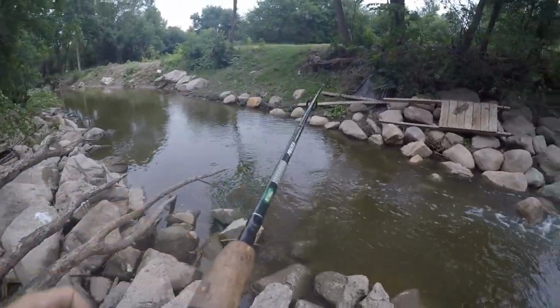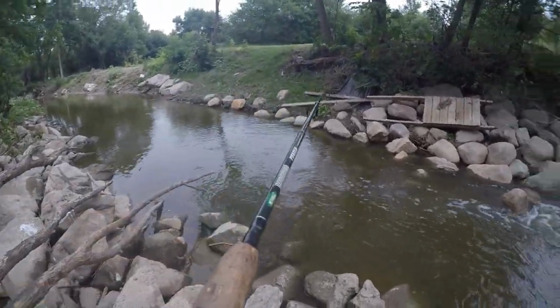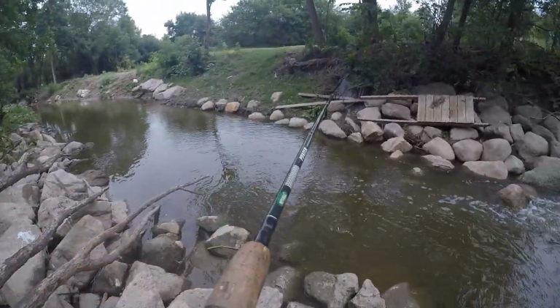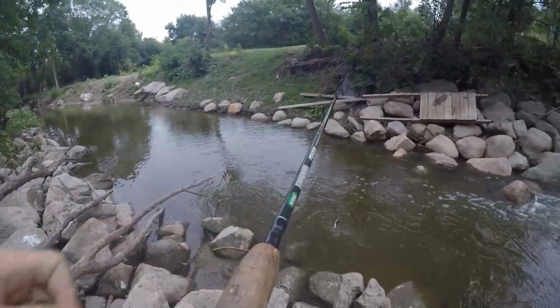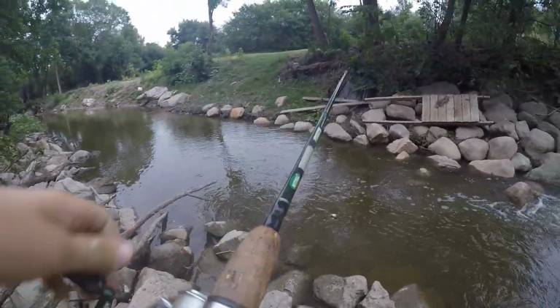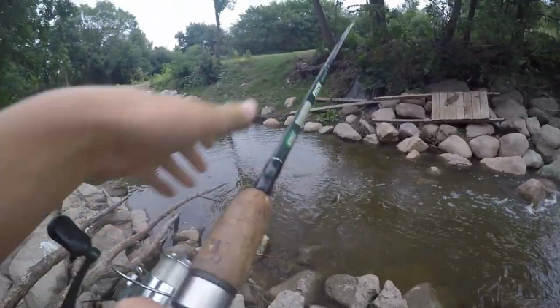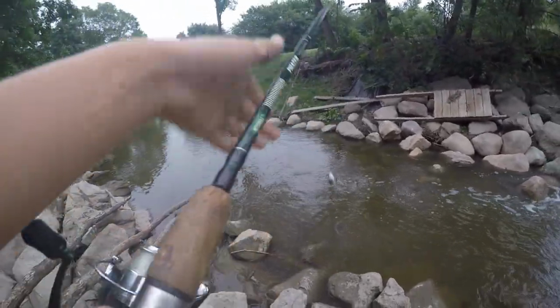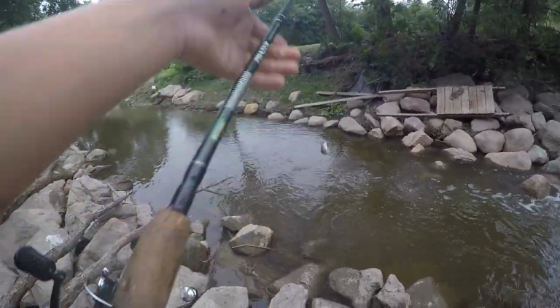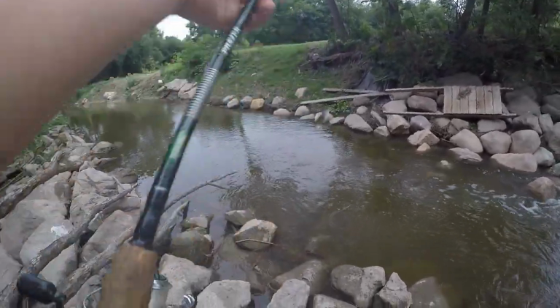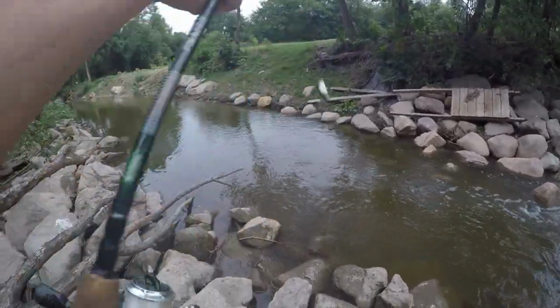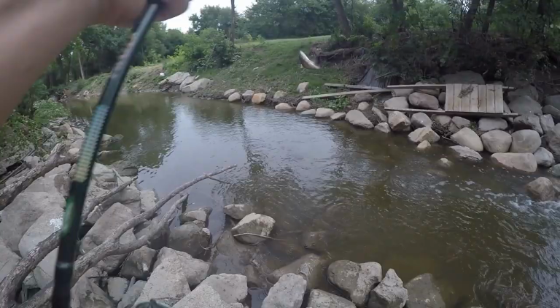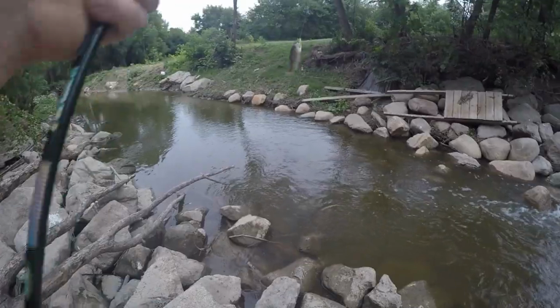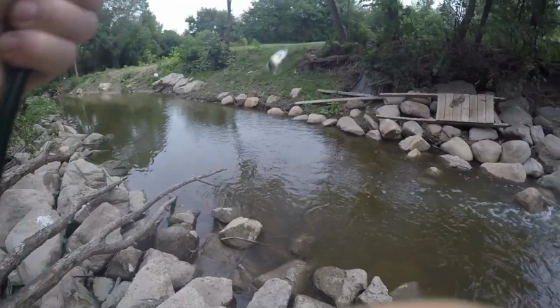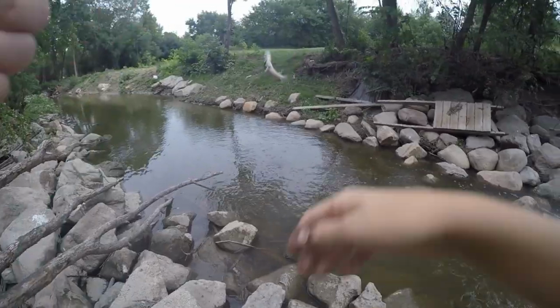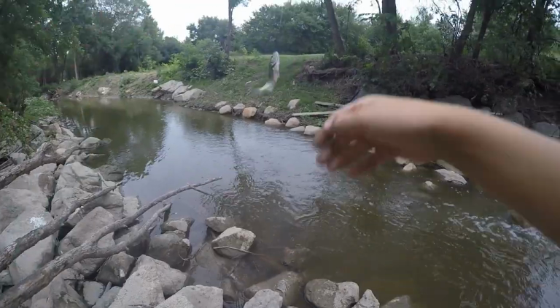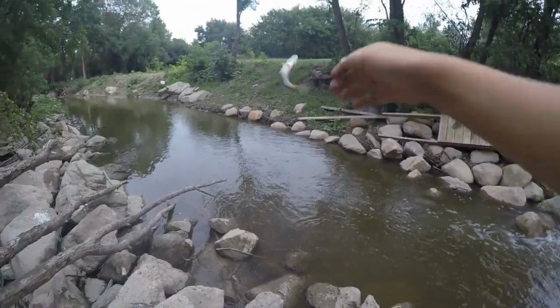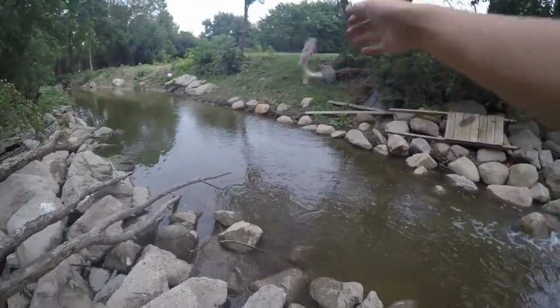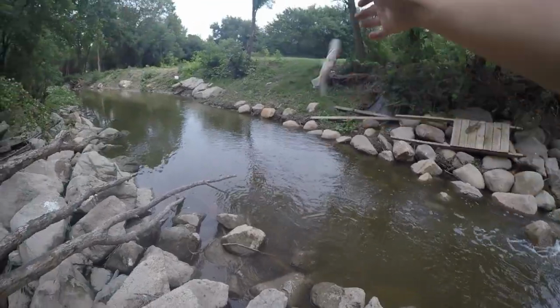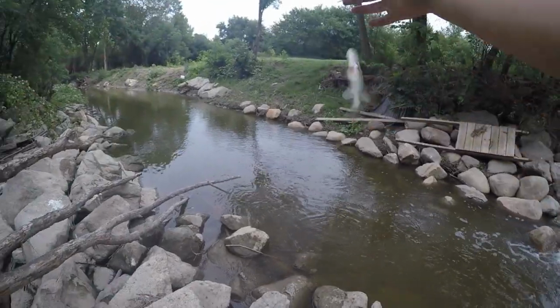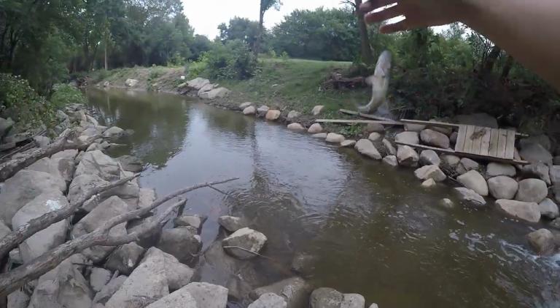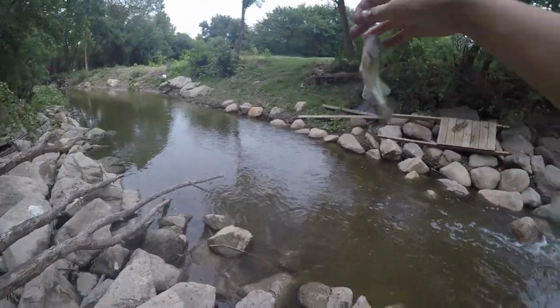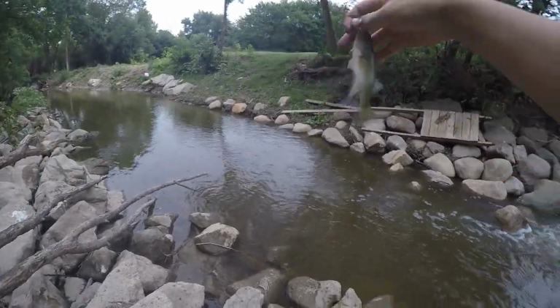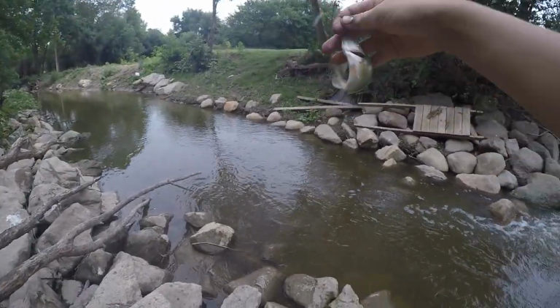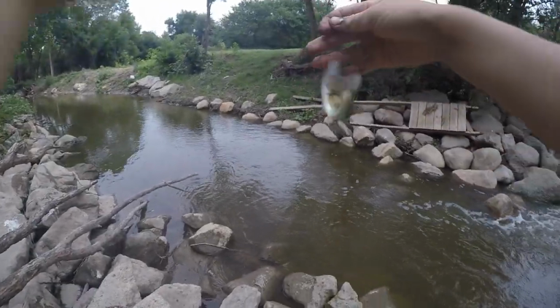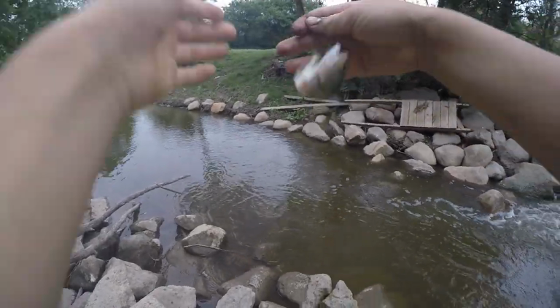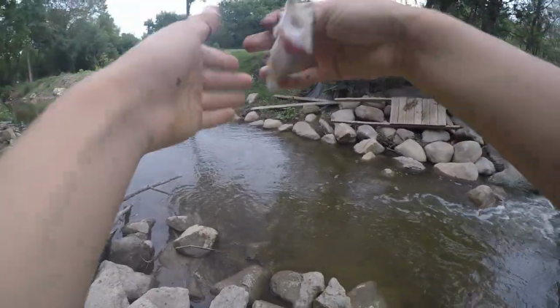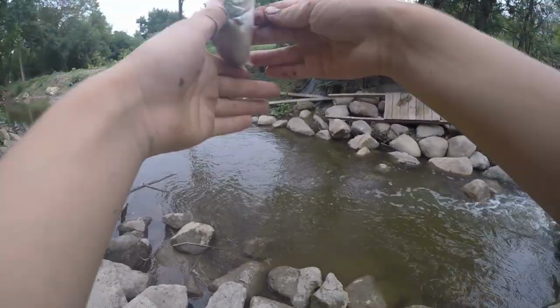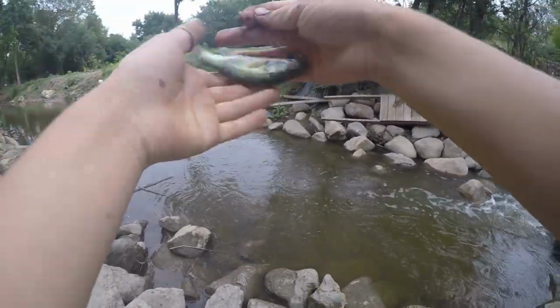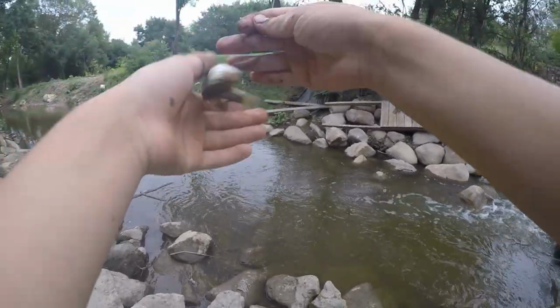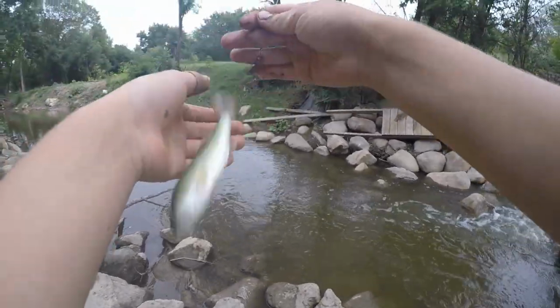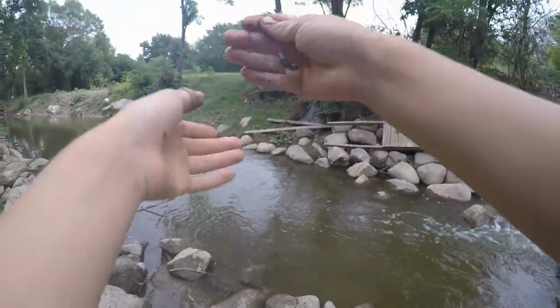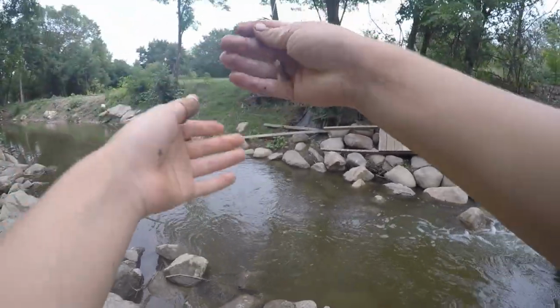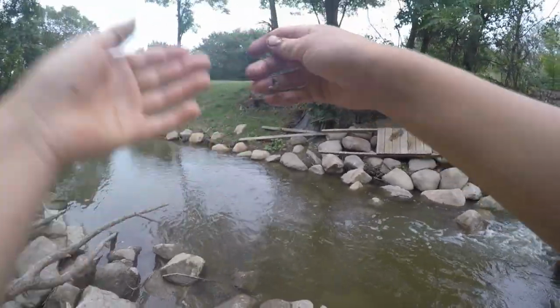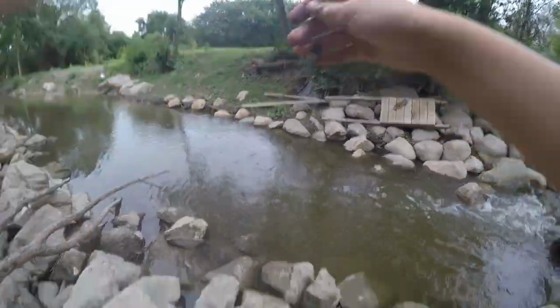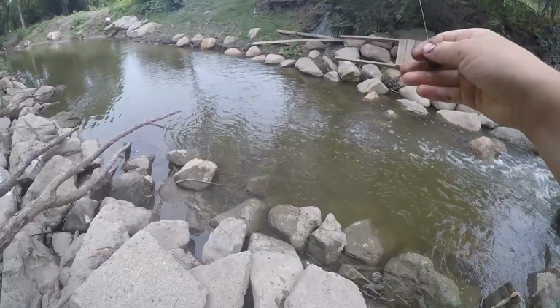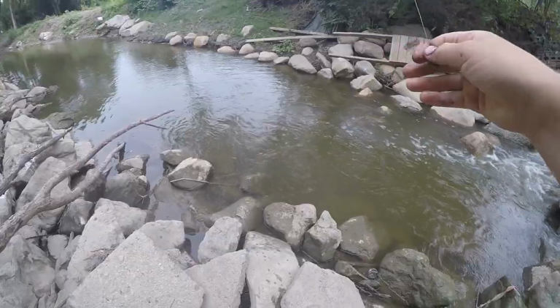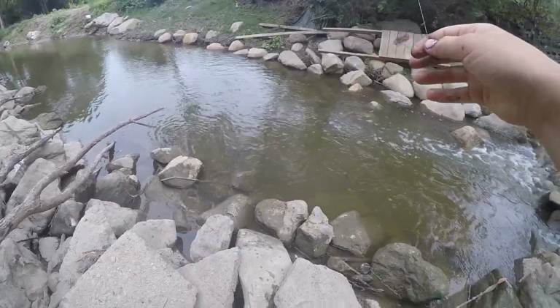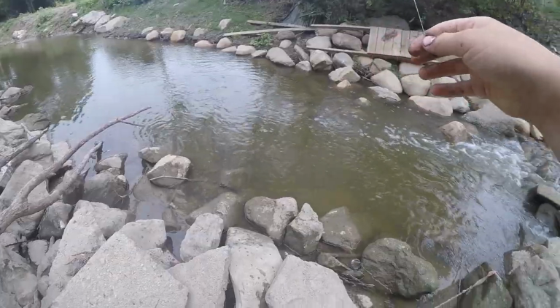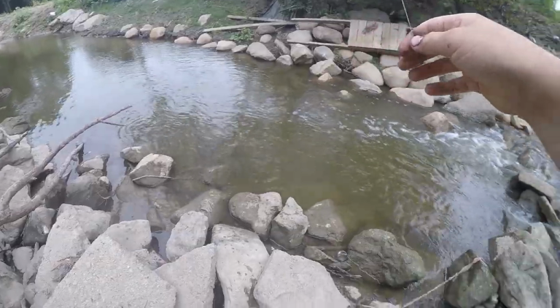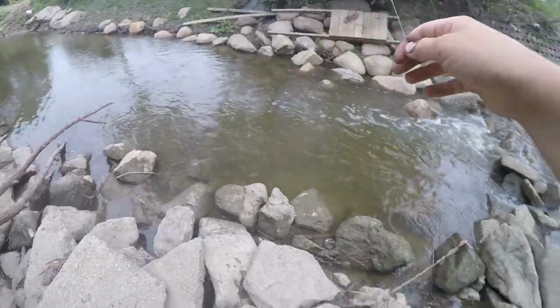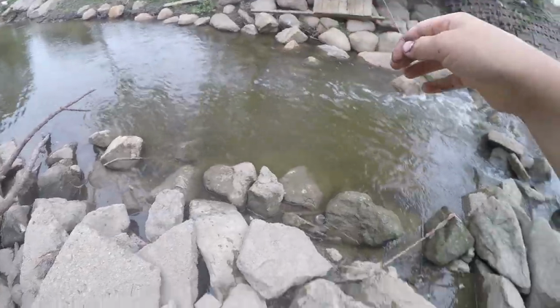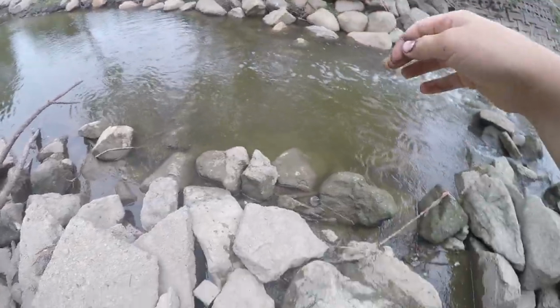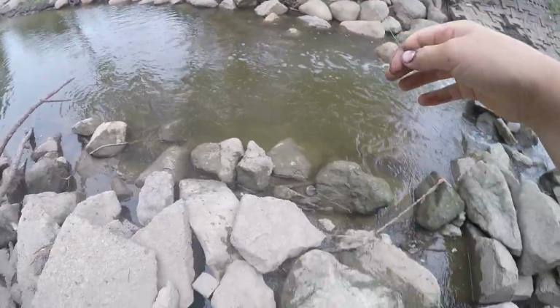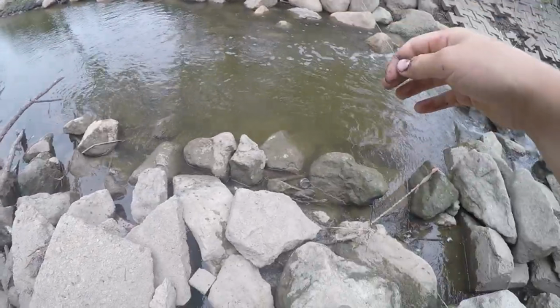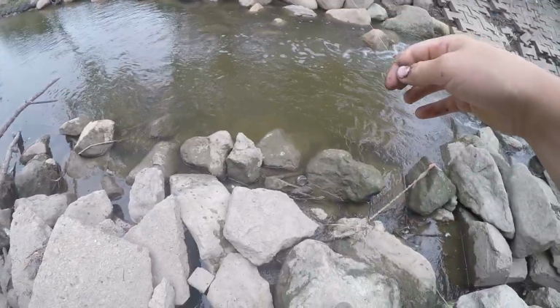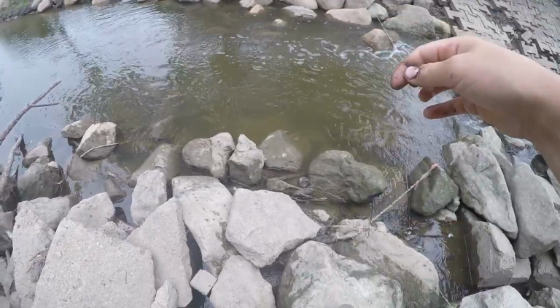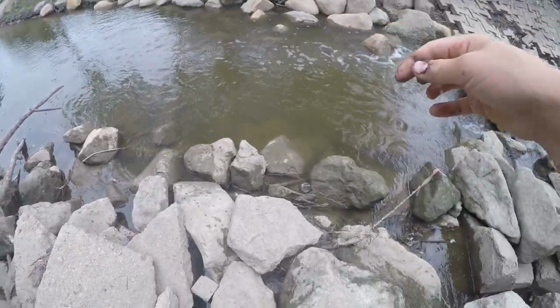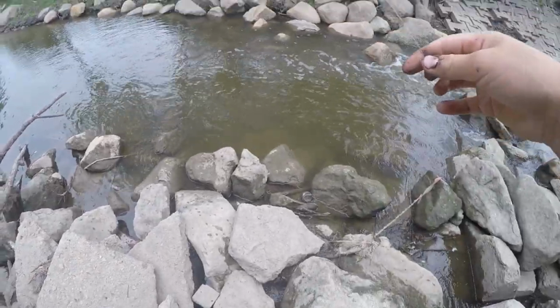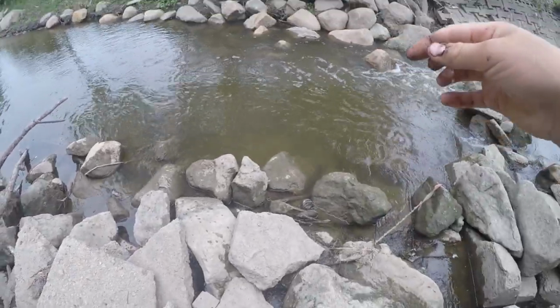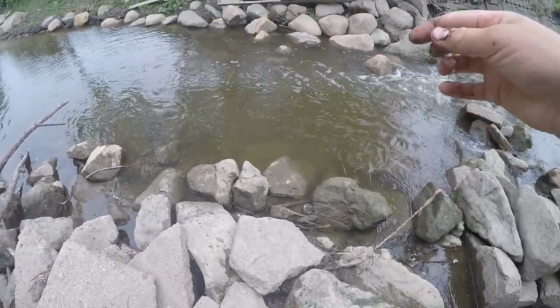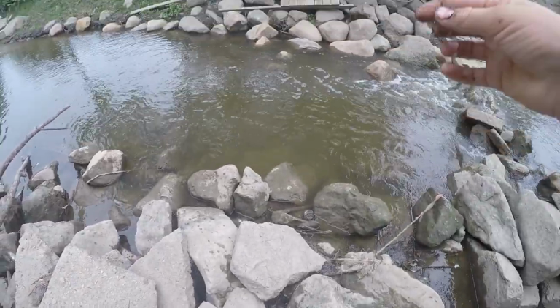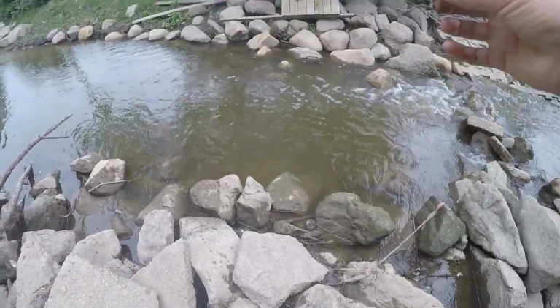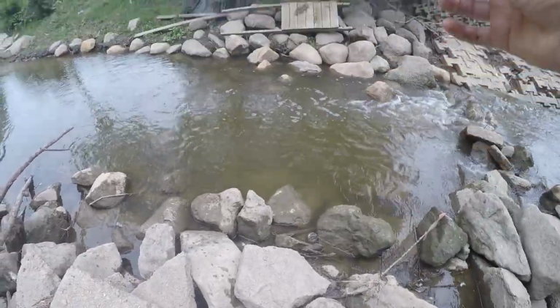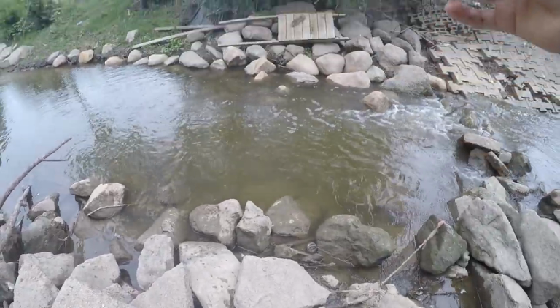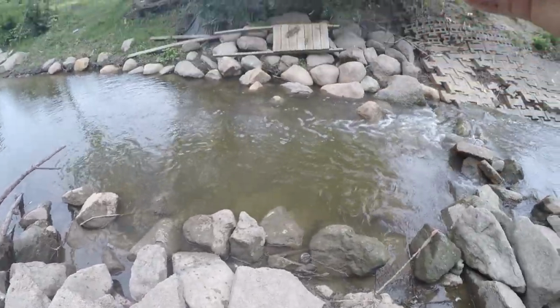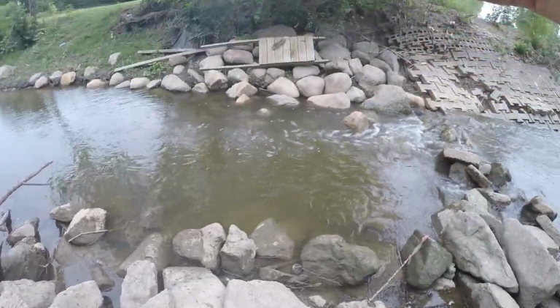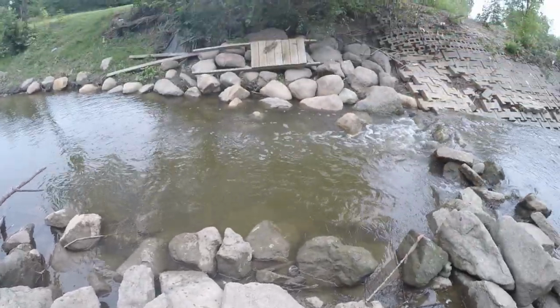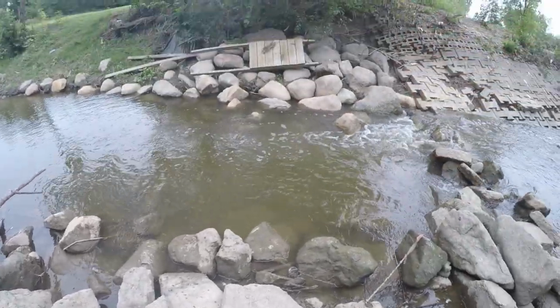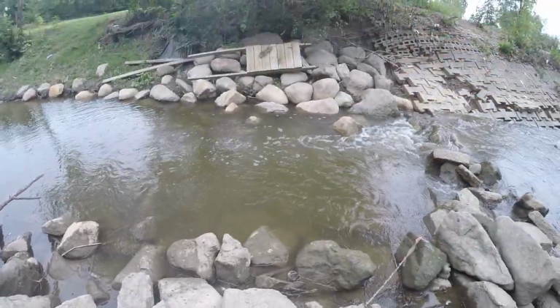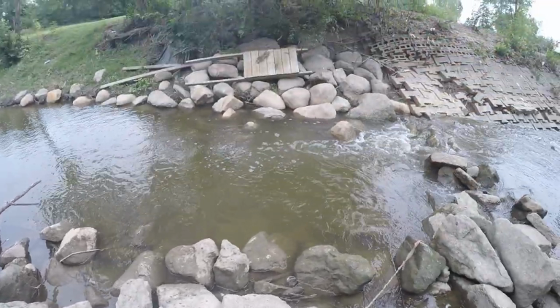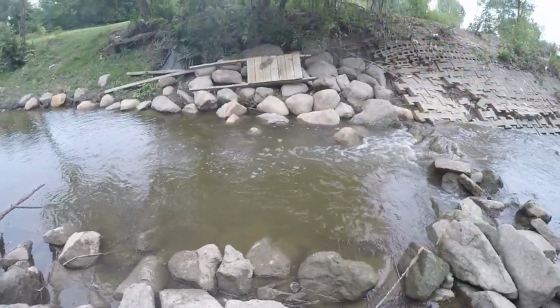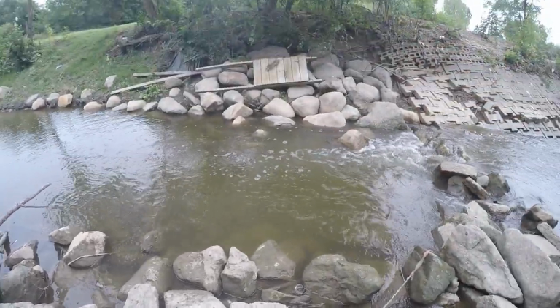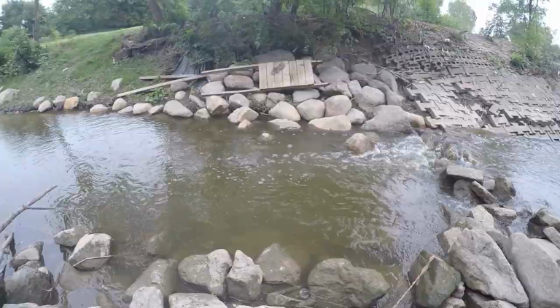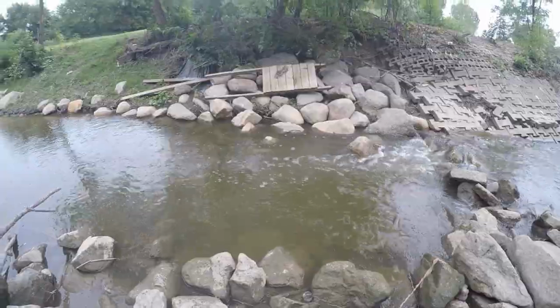Got one, guys! It's a little bass. Oh, and there he goes — it's a little largemouth.